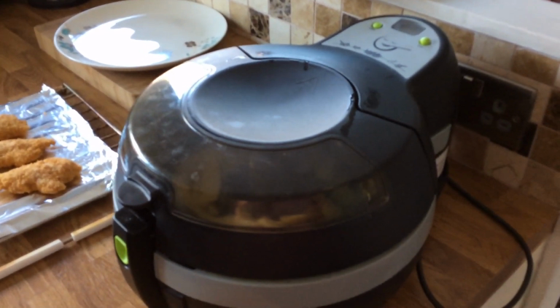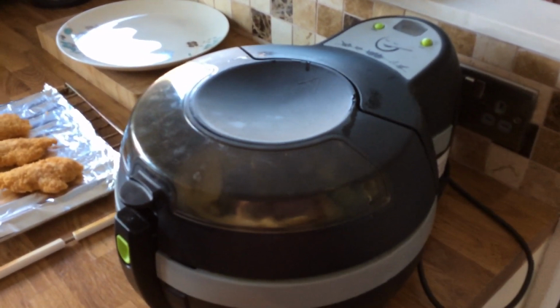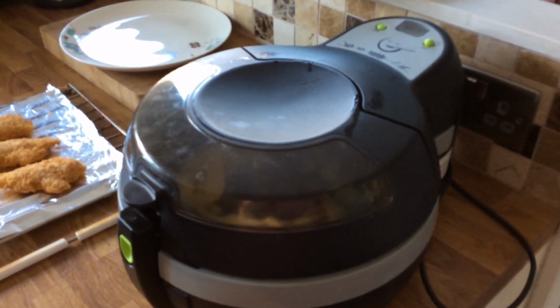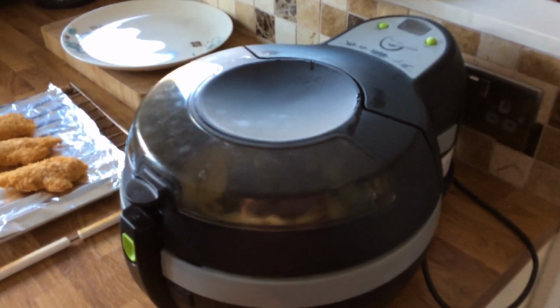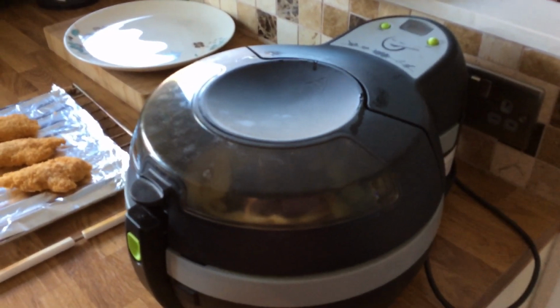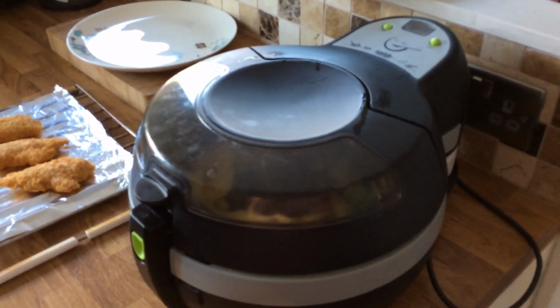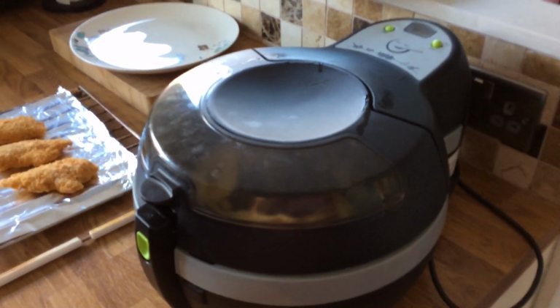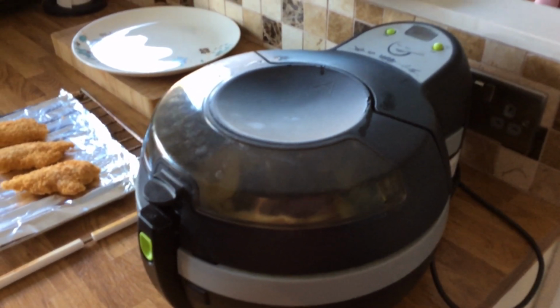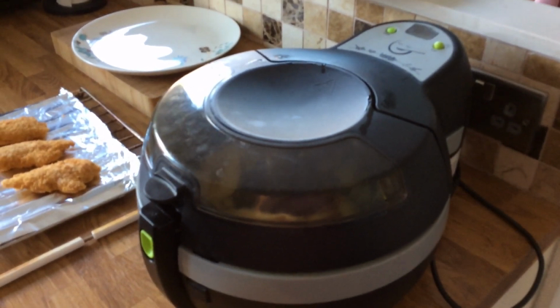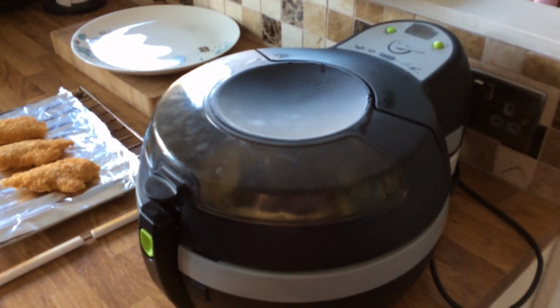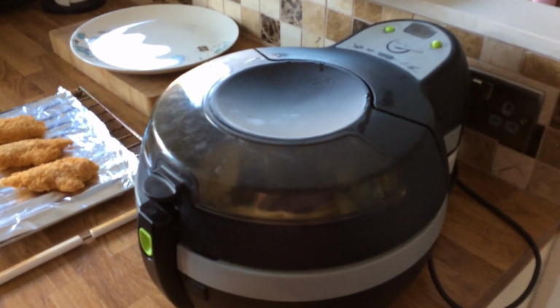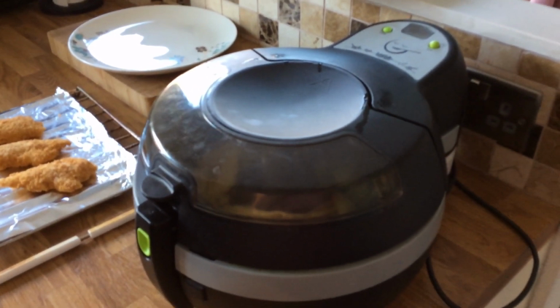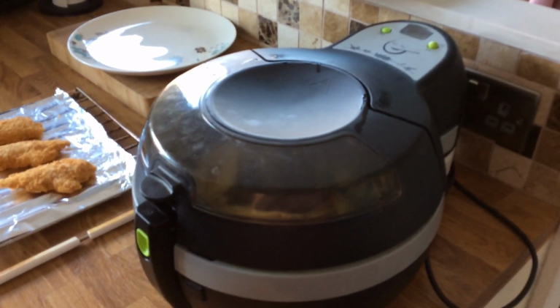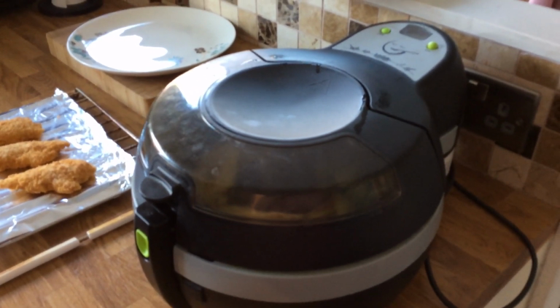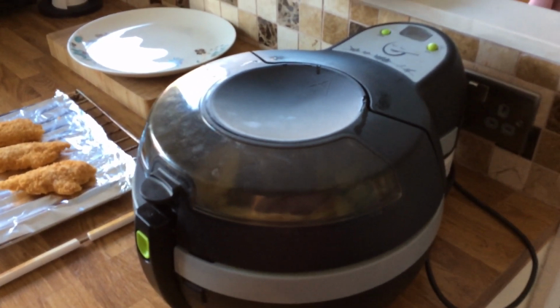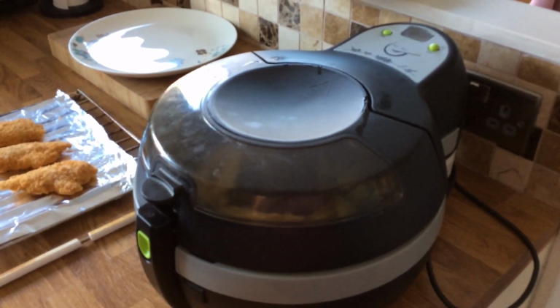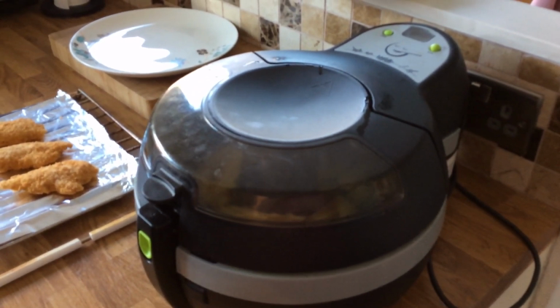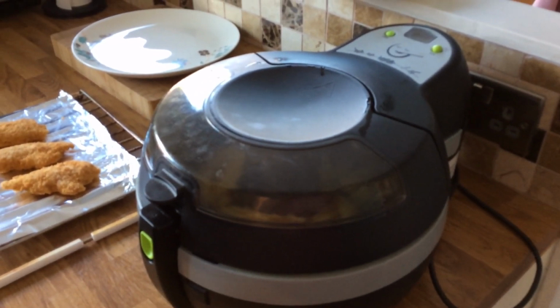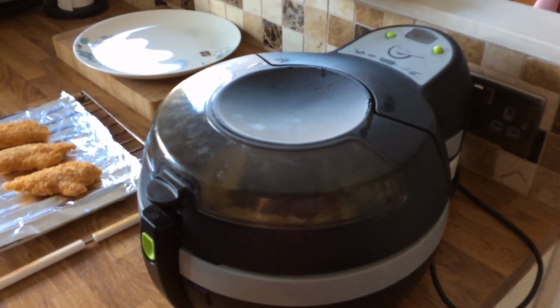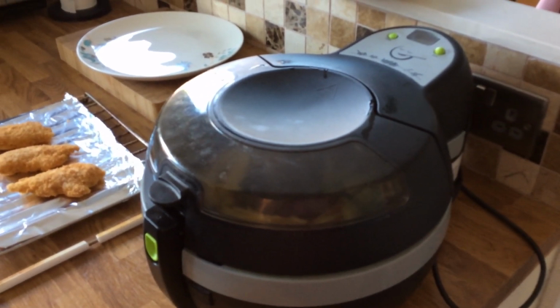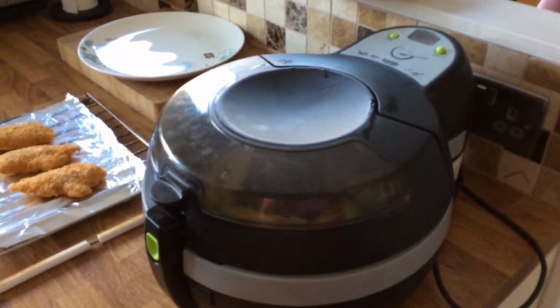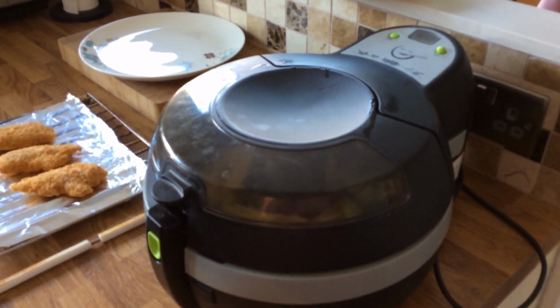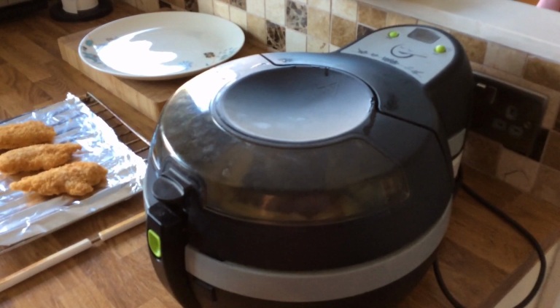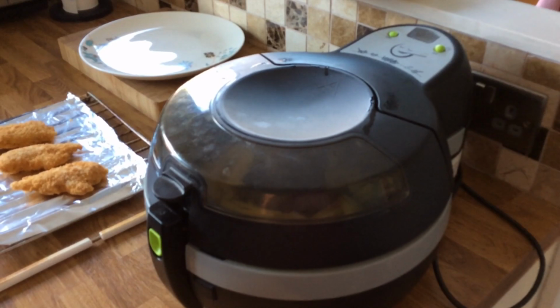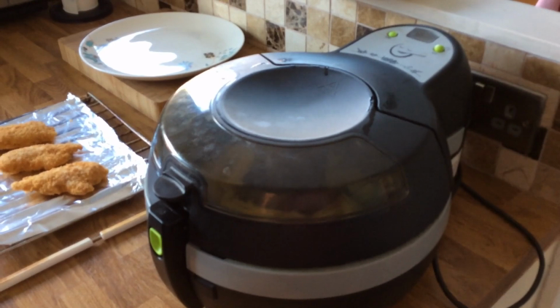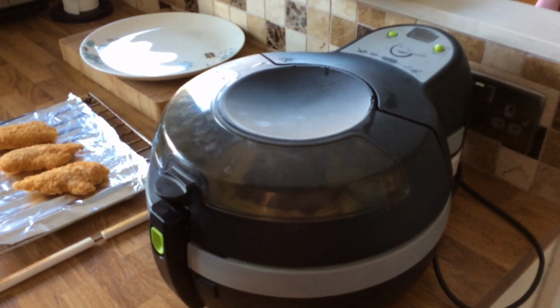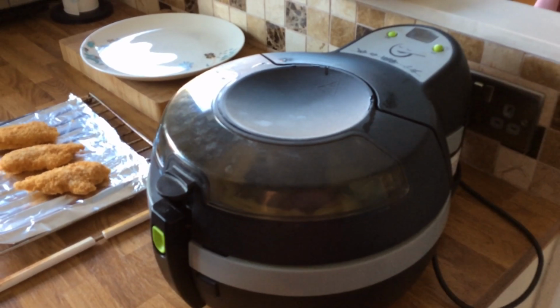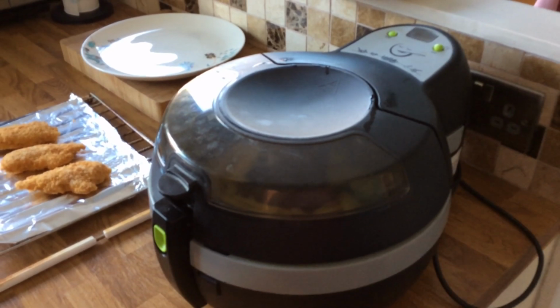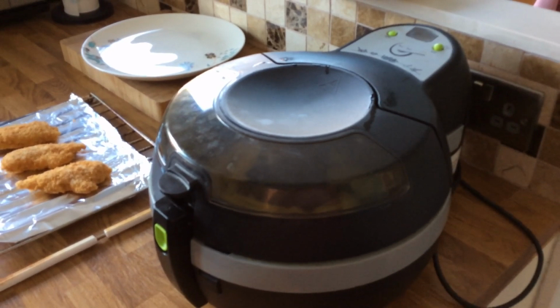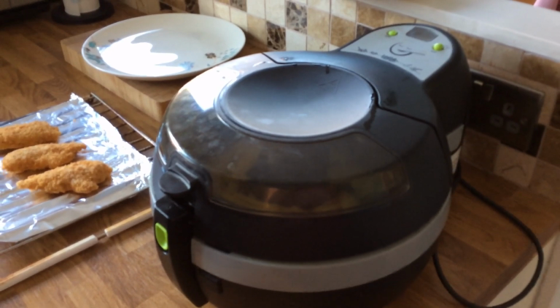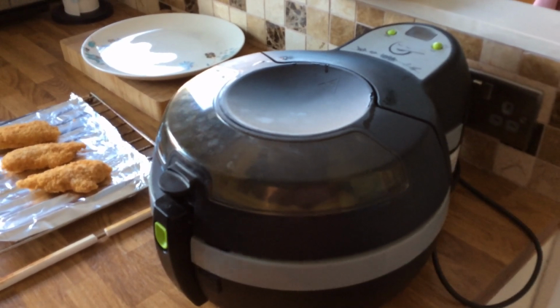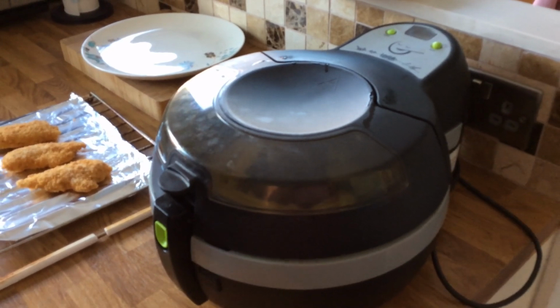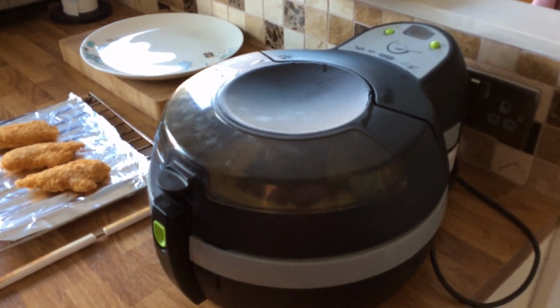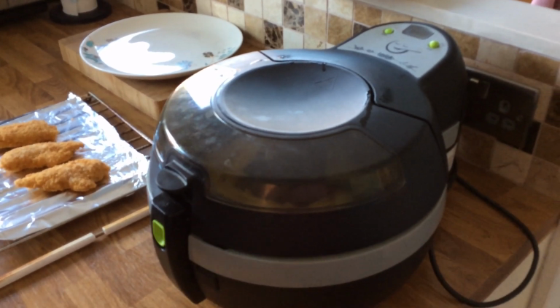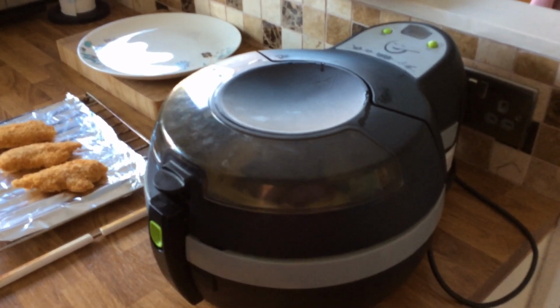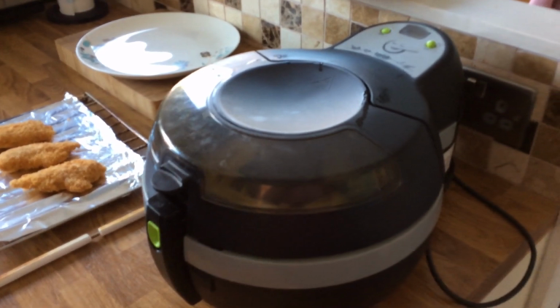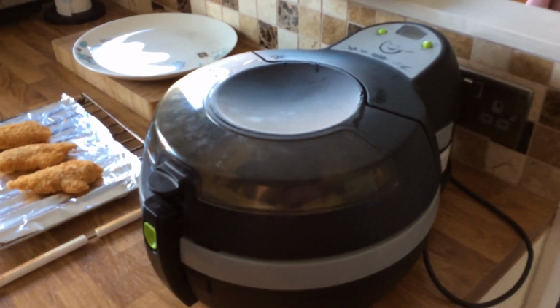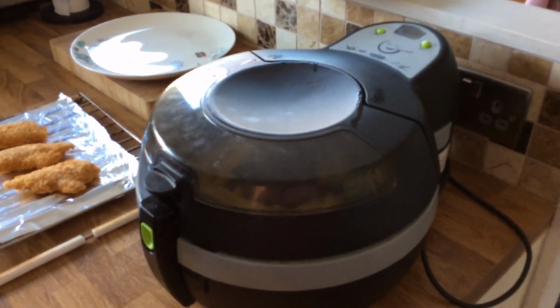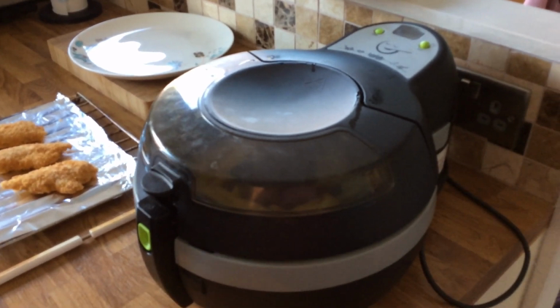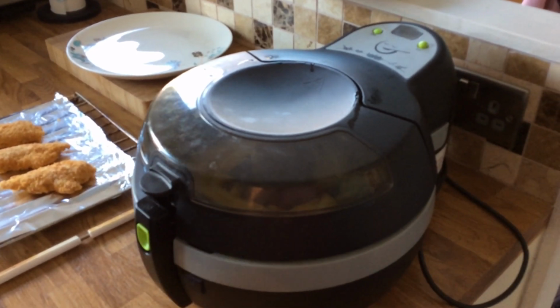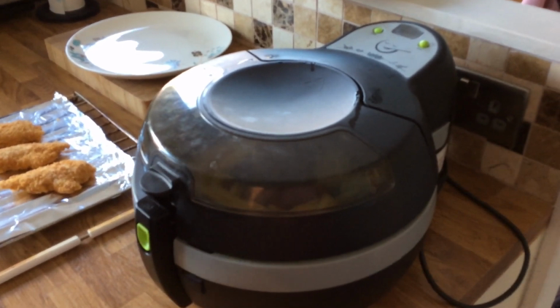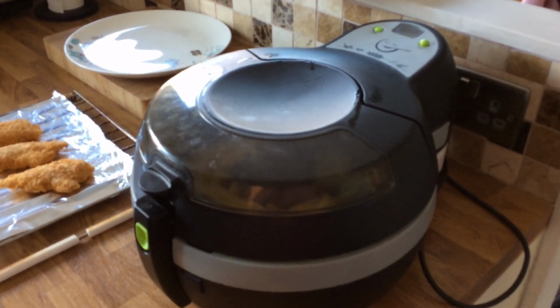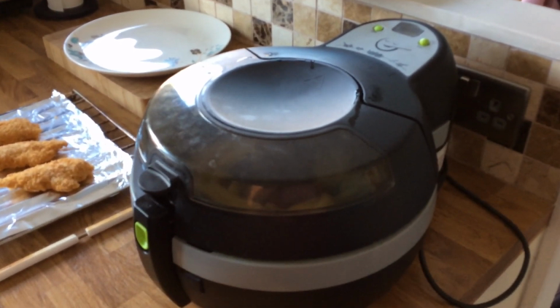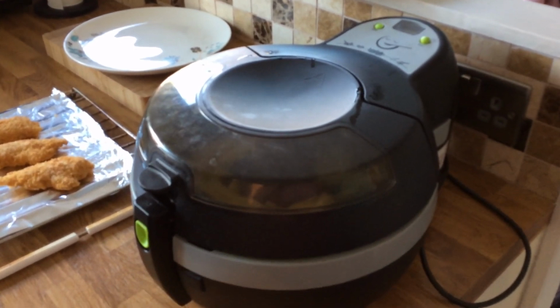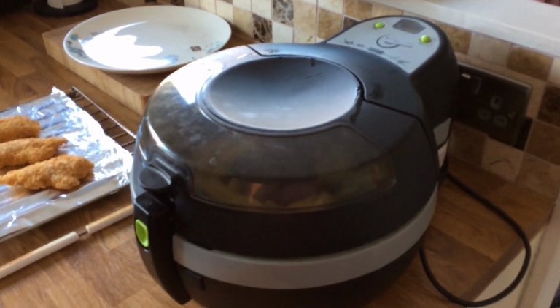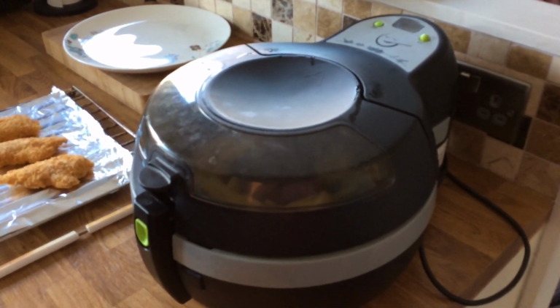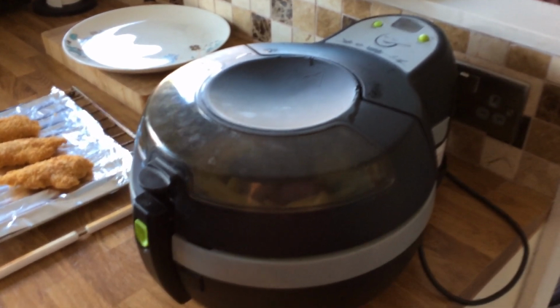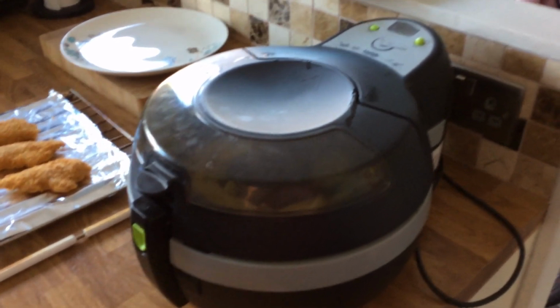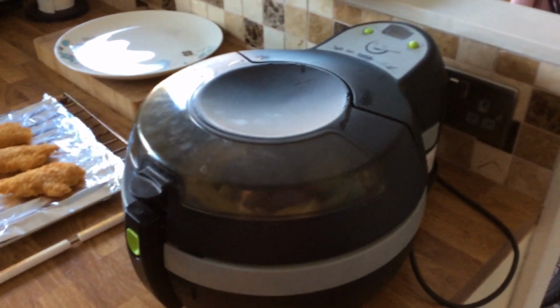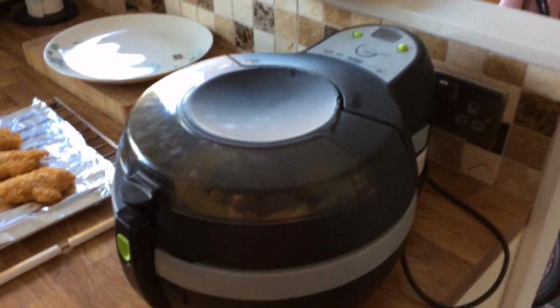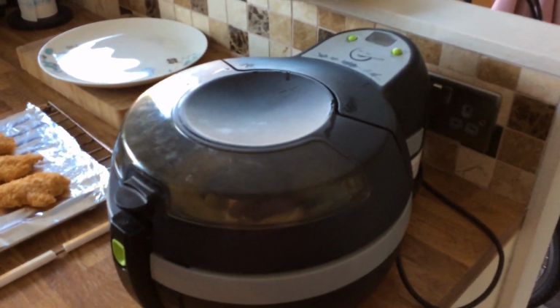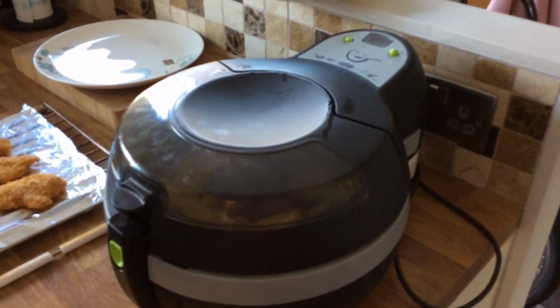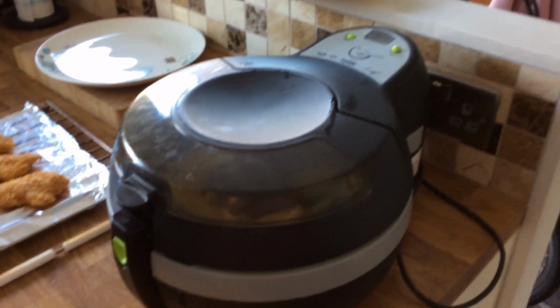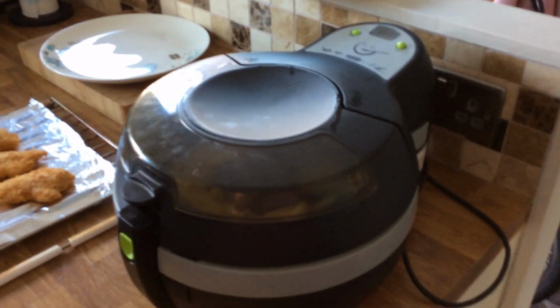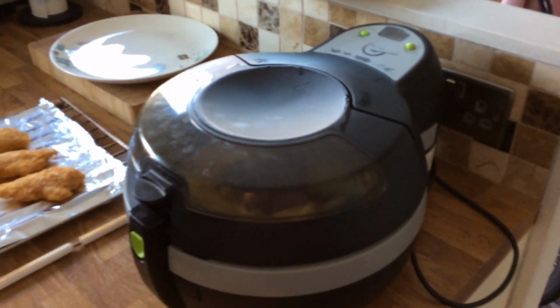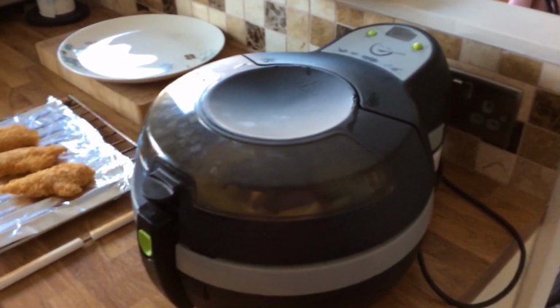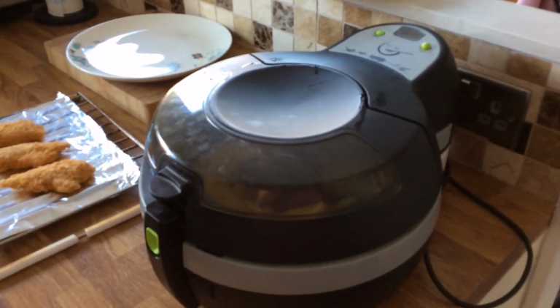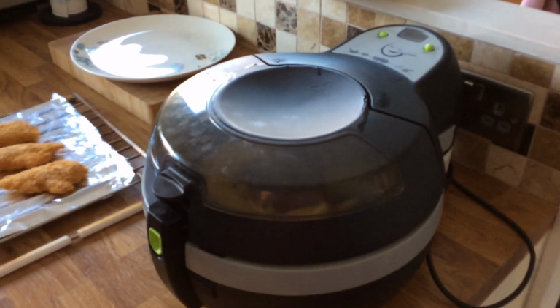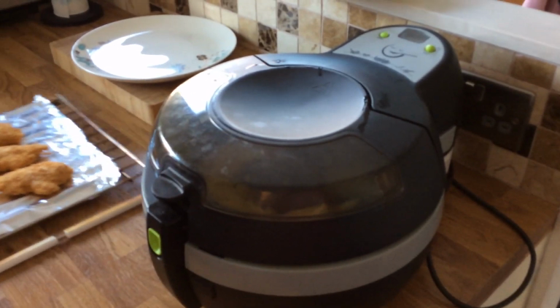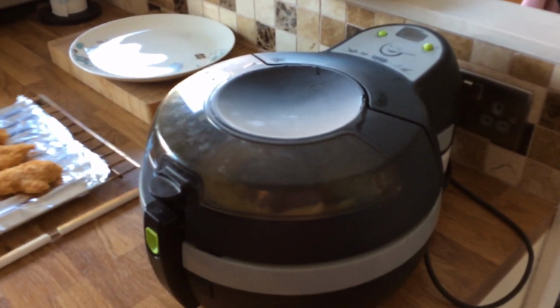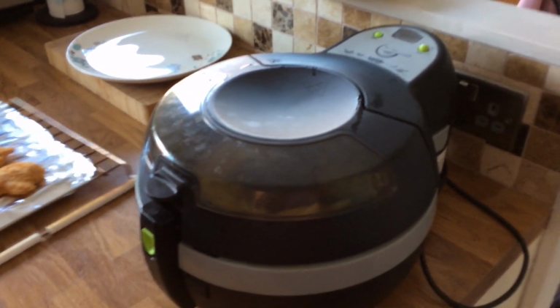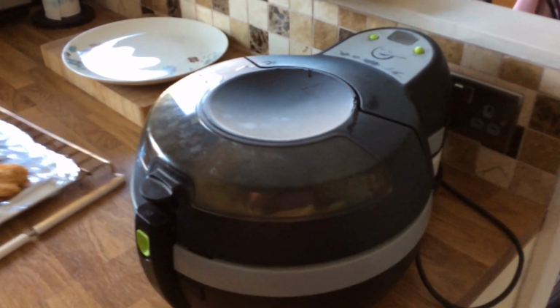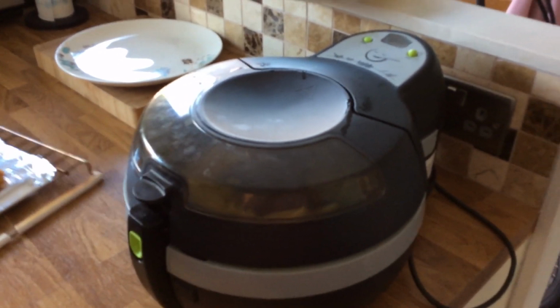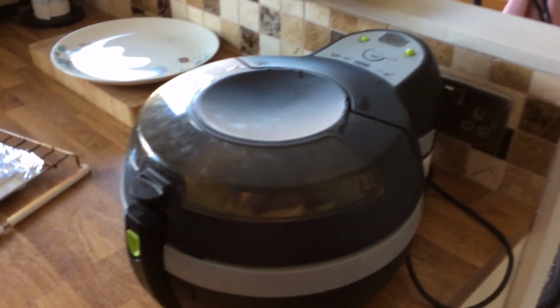You can also cook sausages in the Actifry, and there are all sorts of recipes available. So let me know what you think!